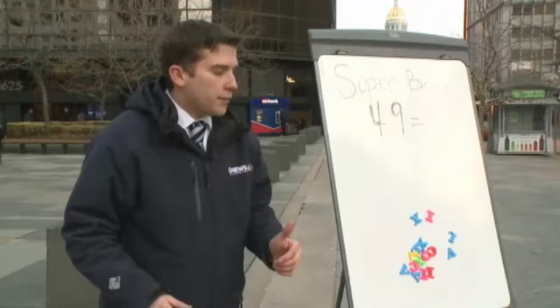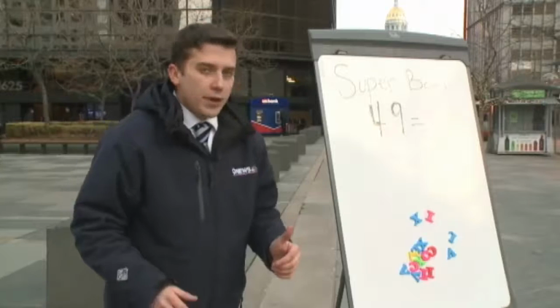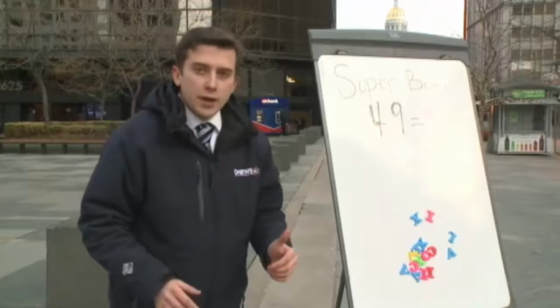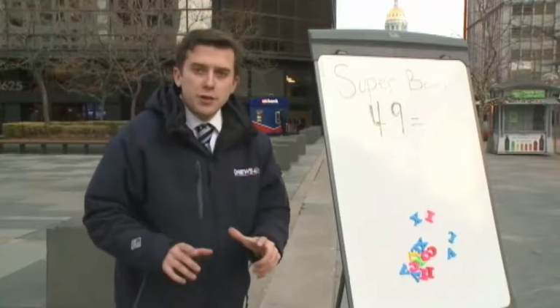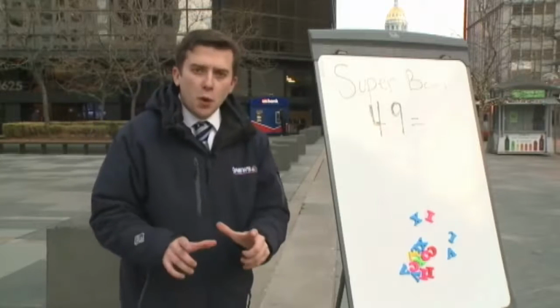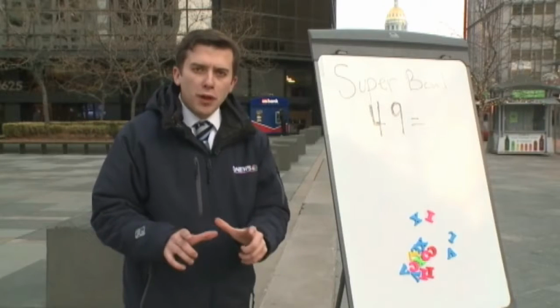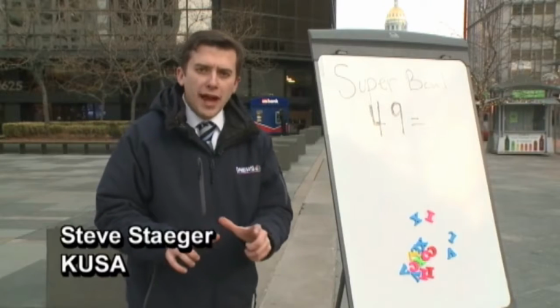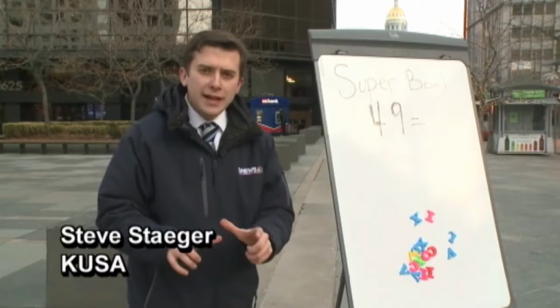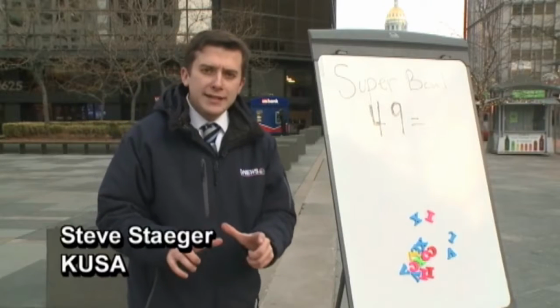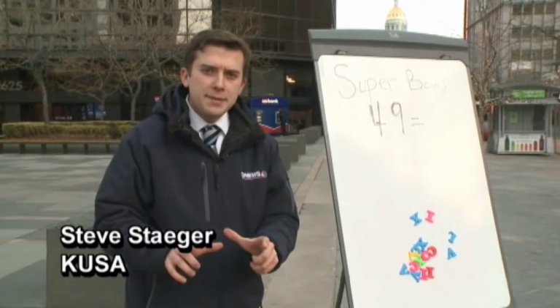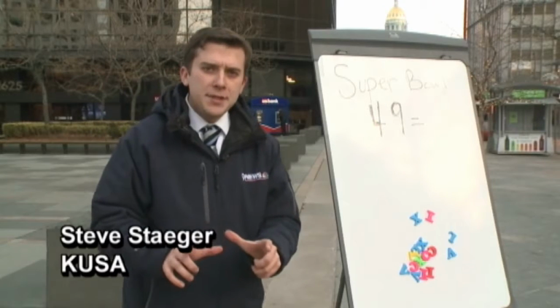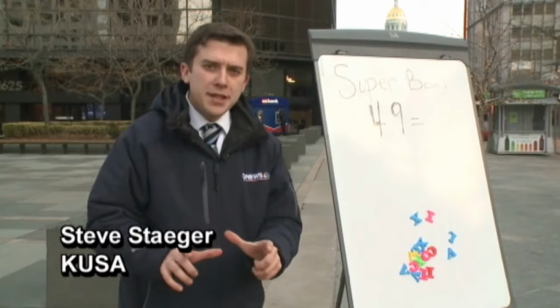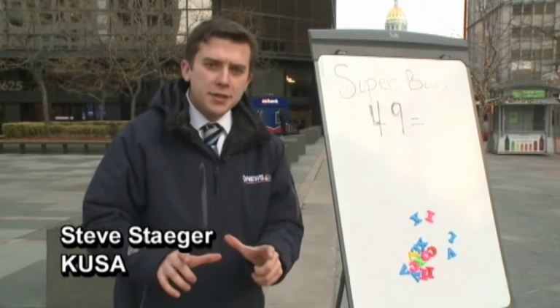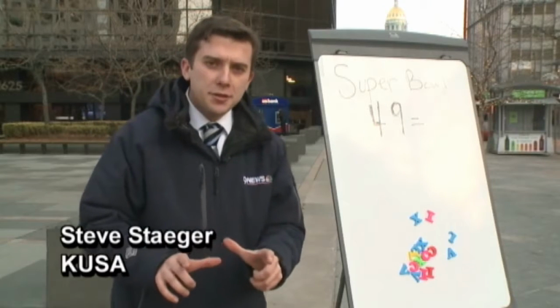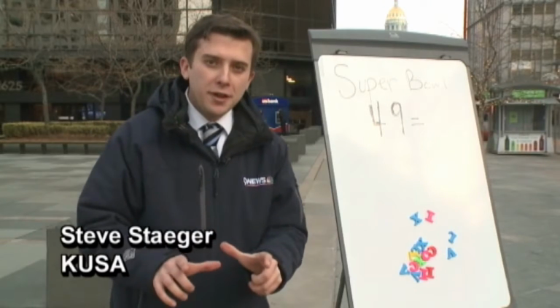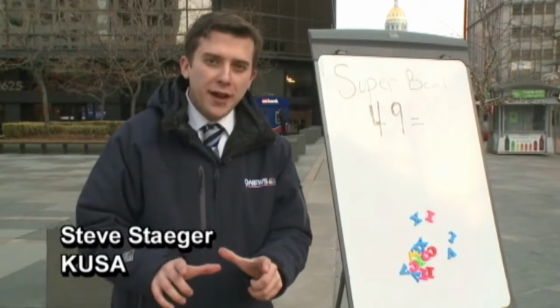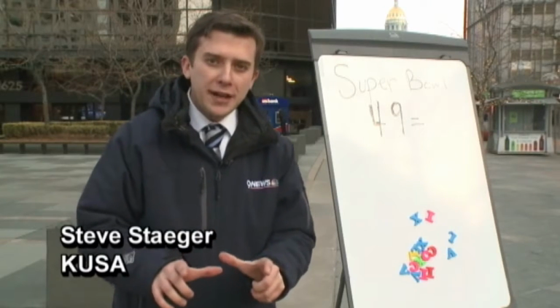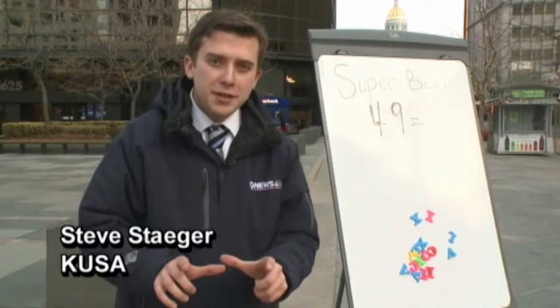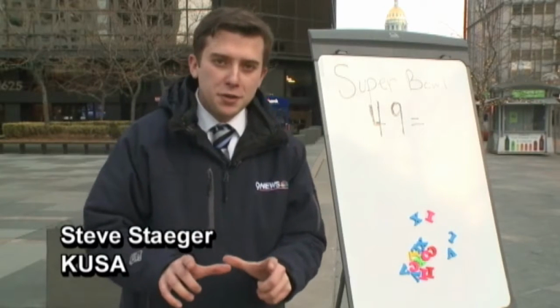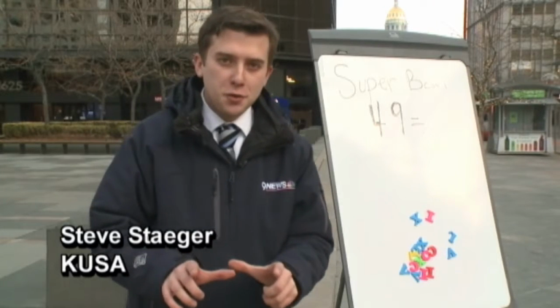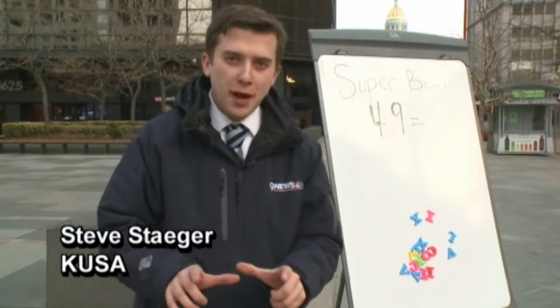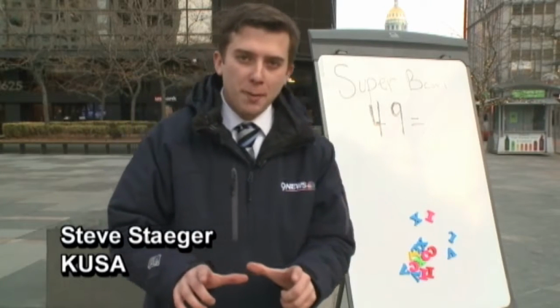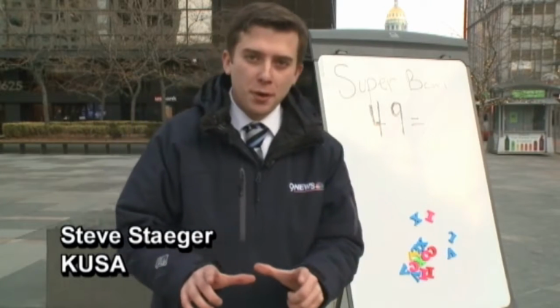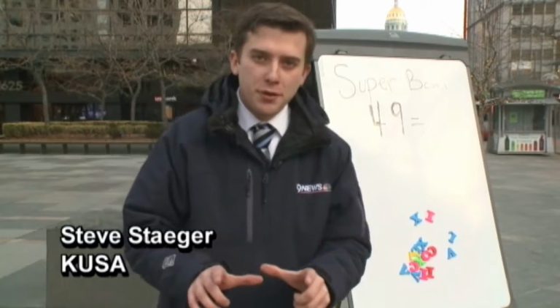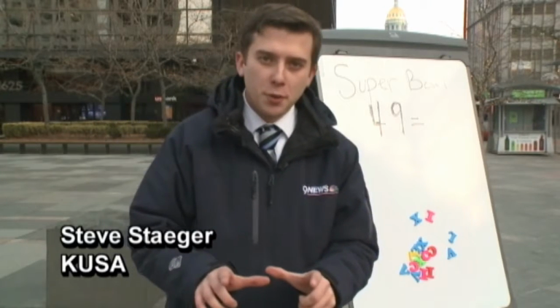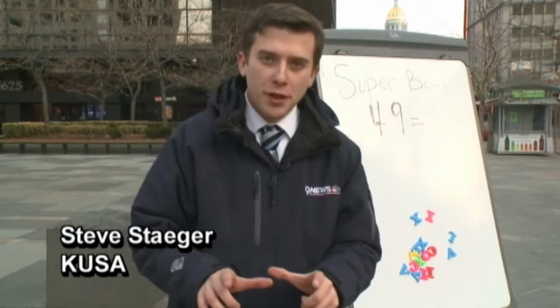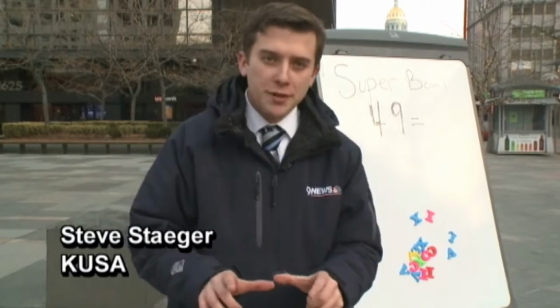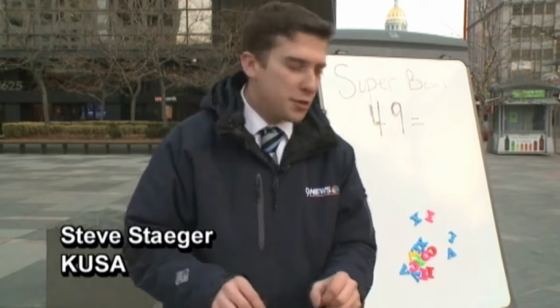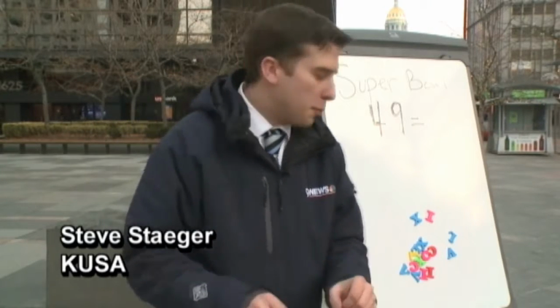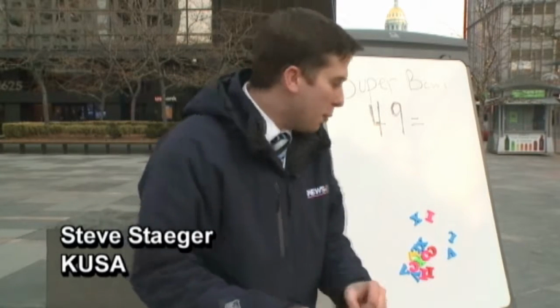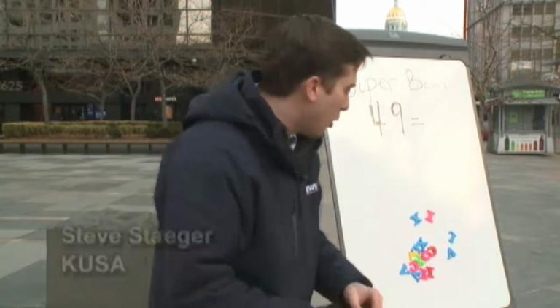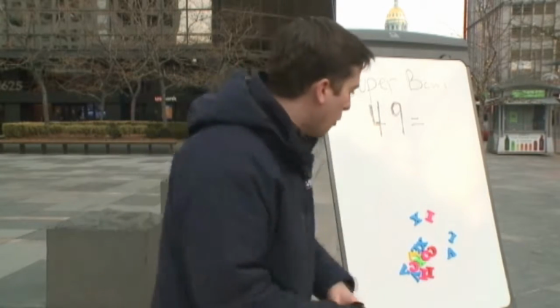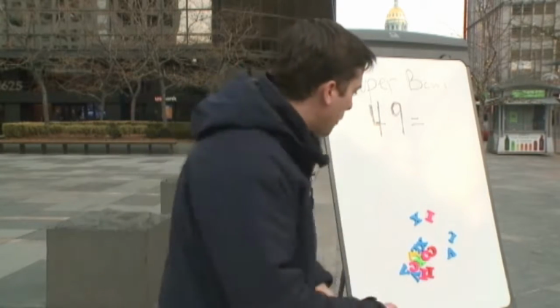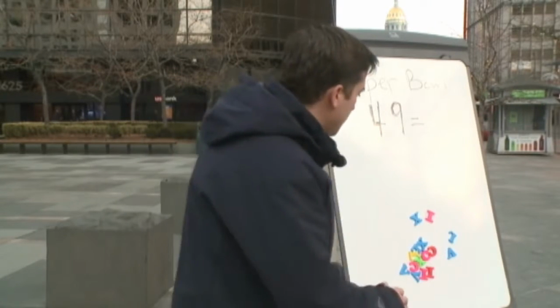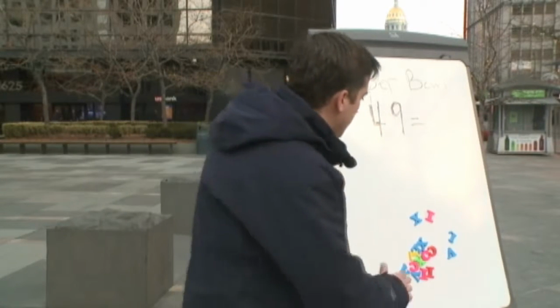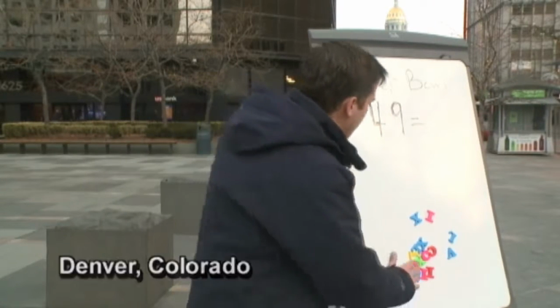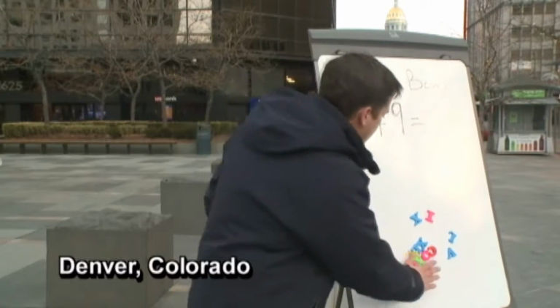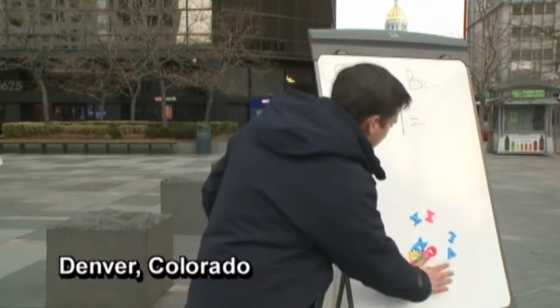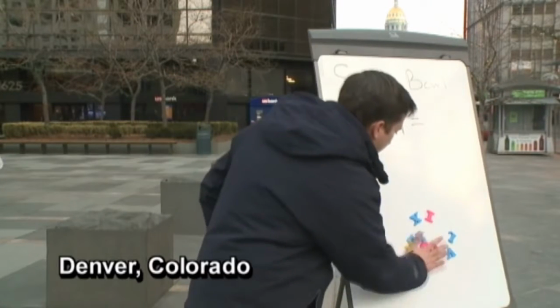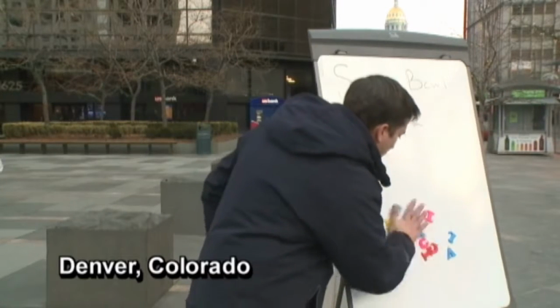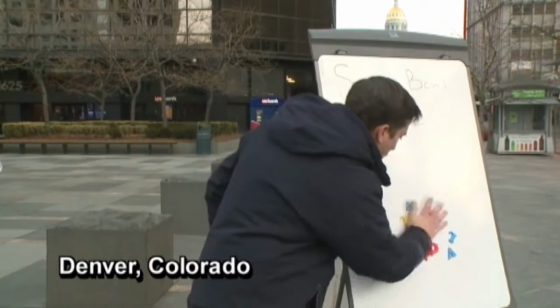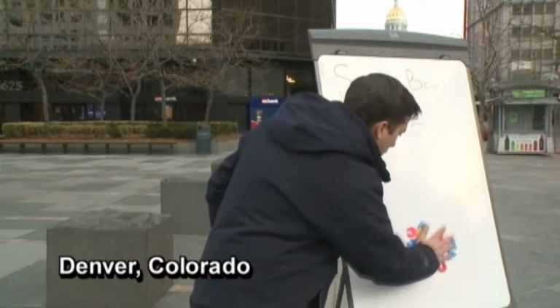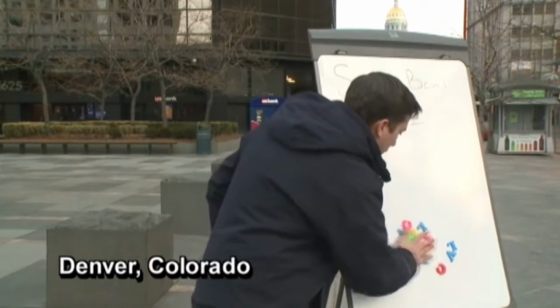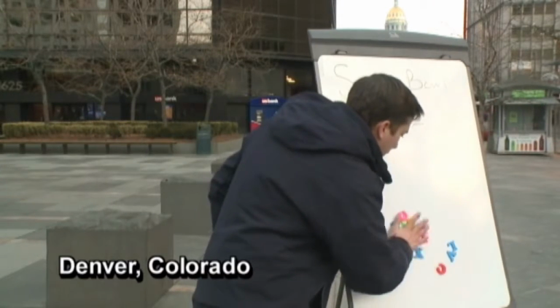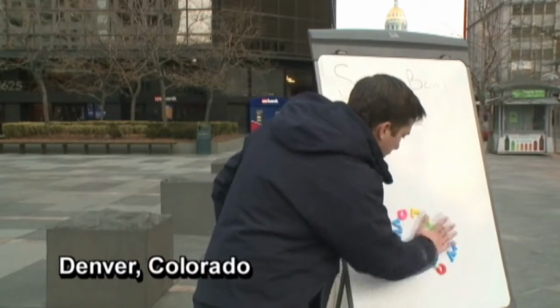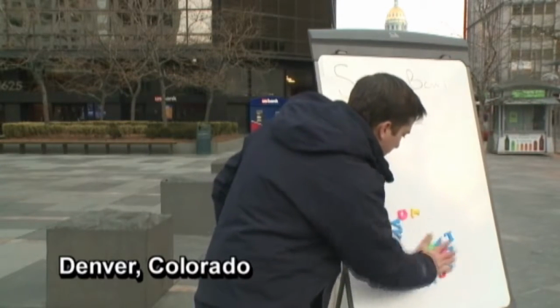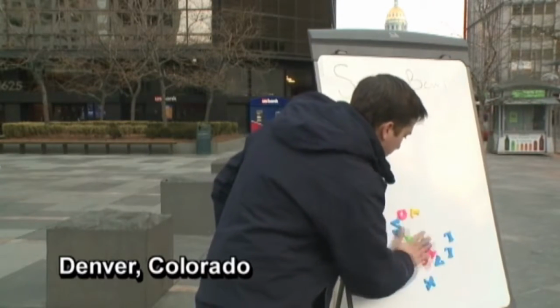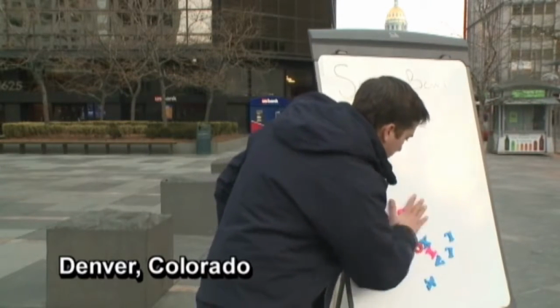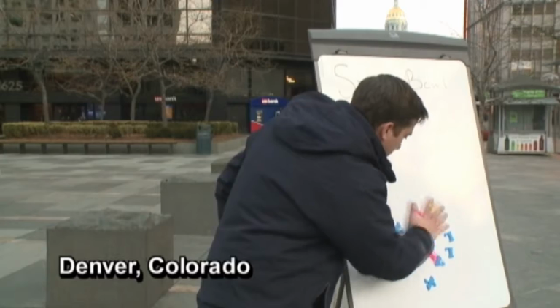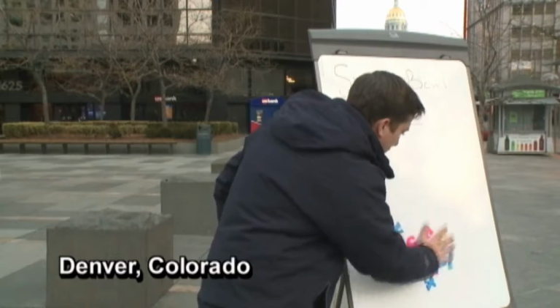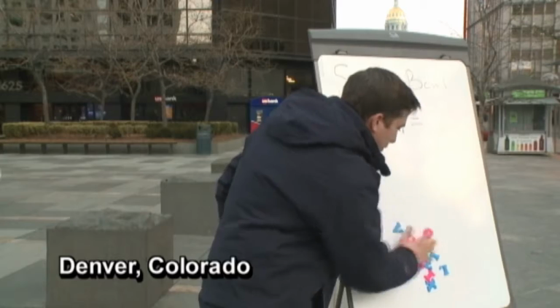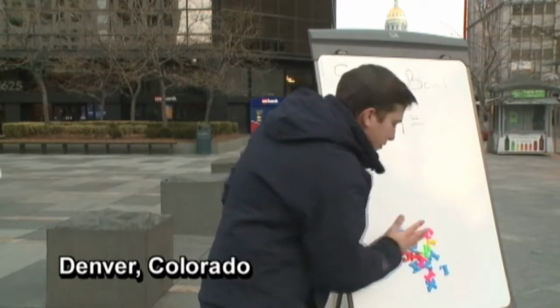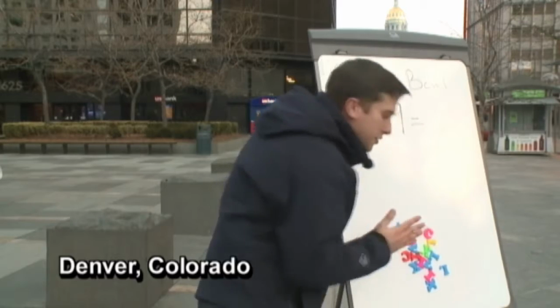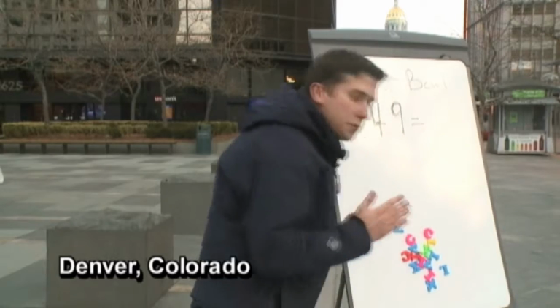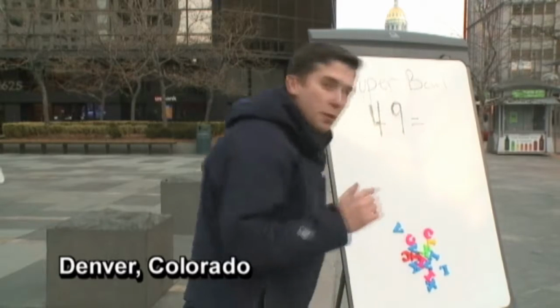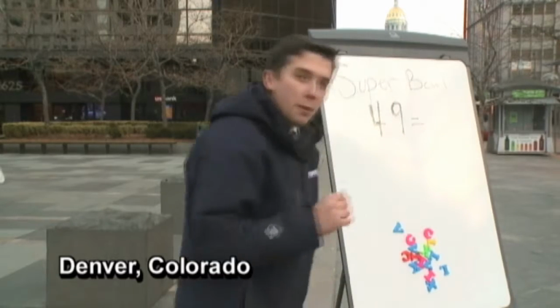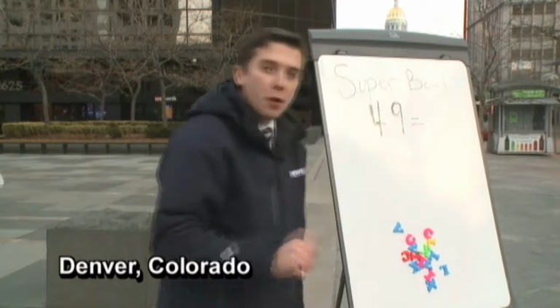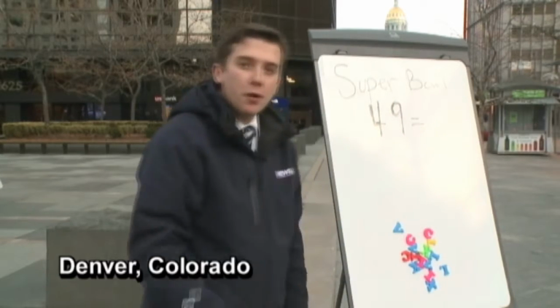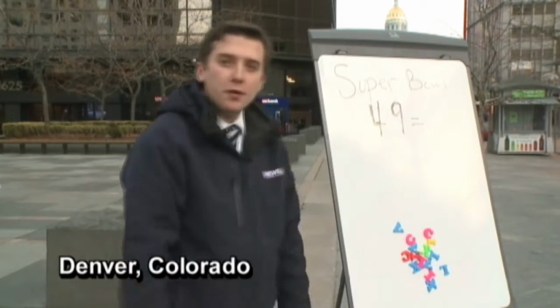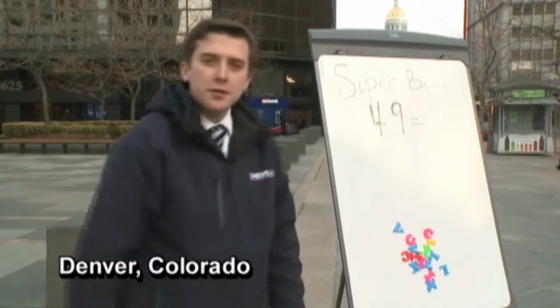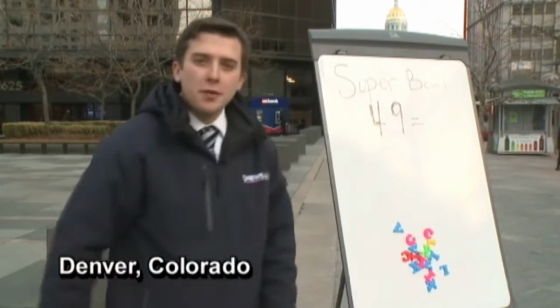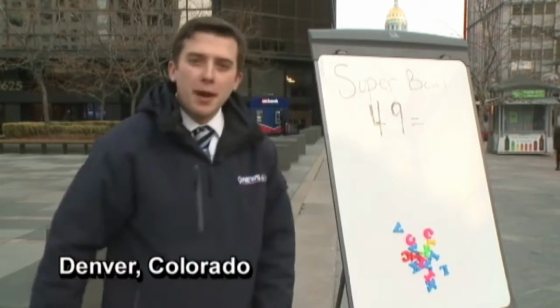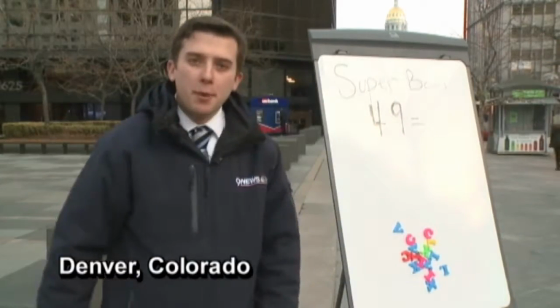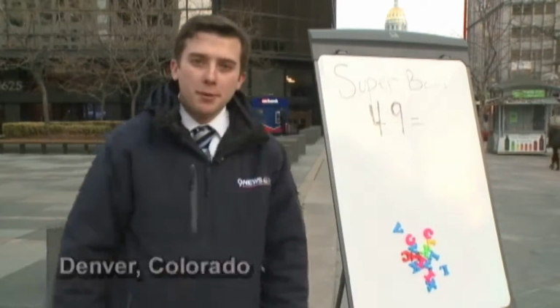So a lot of teams in history have had to scramble to win the Super Bowl. We decided to have our own little Super Bowl scramble.